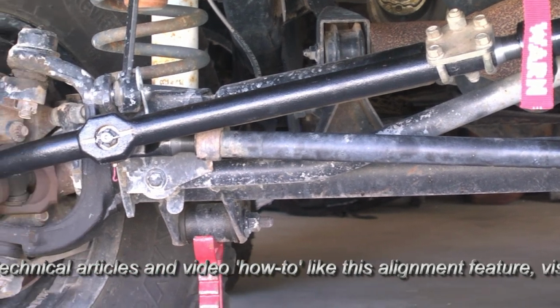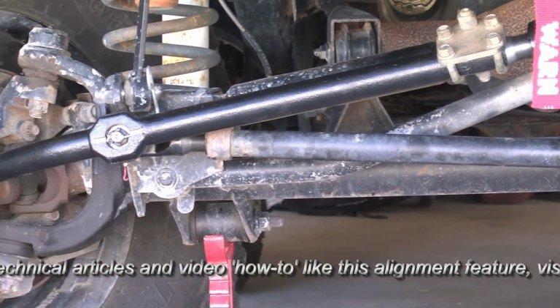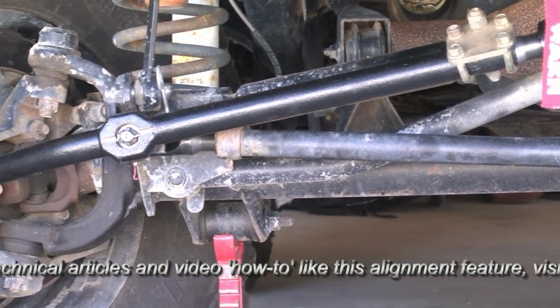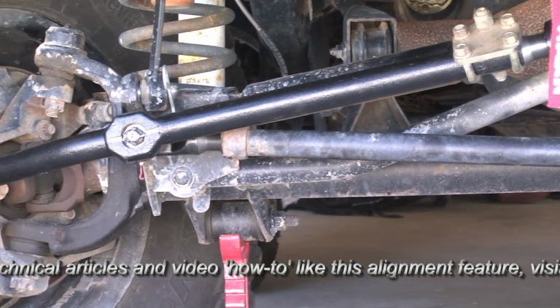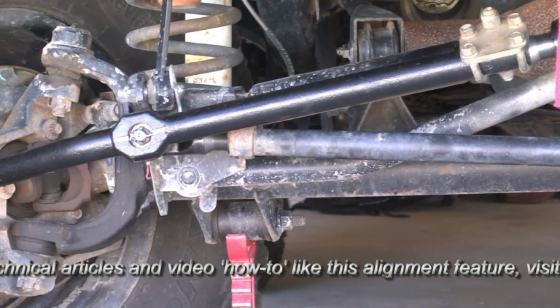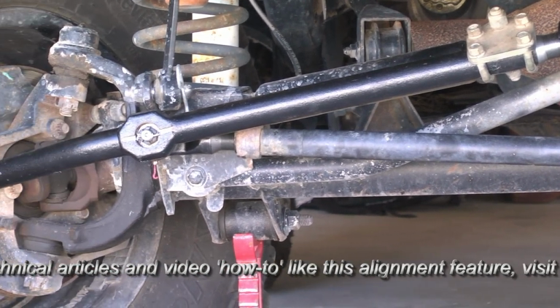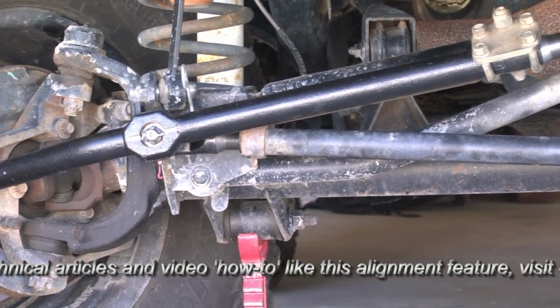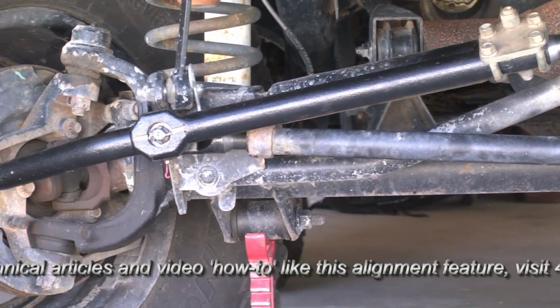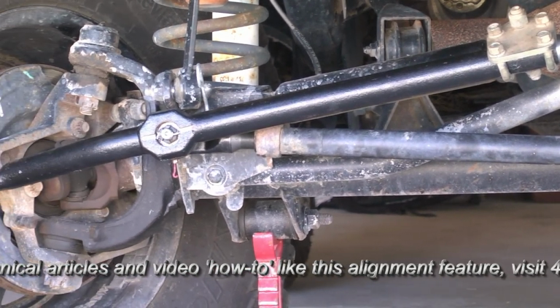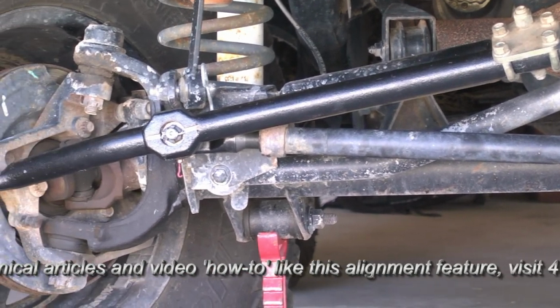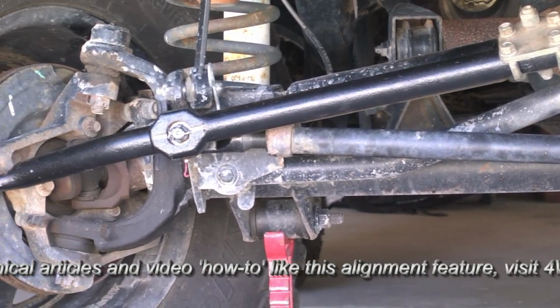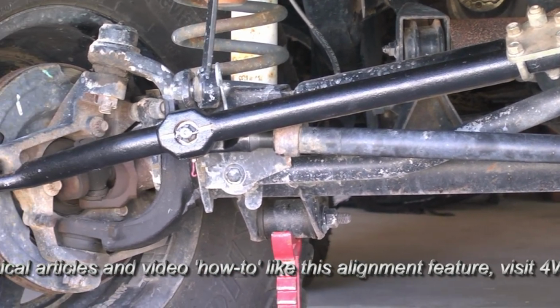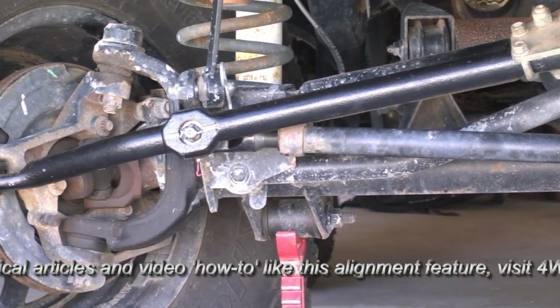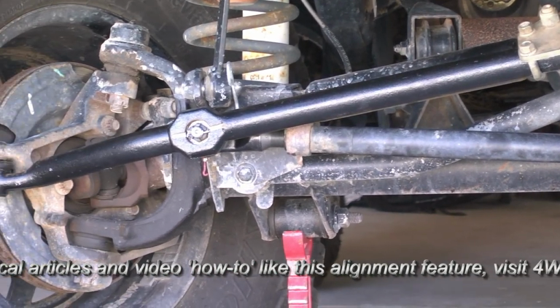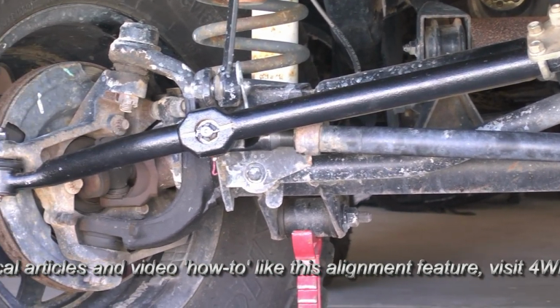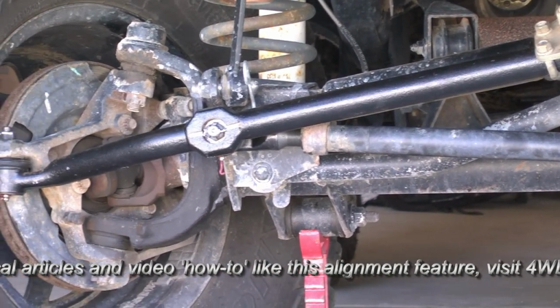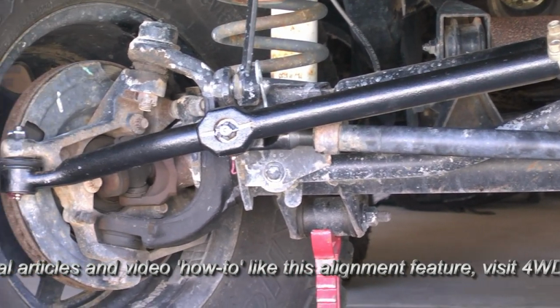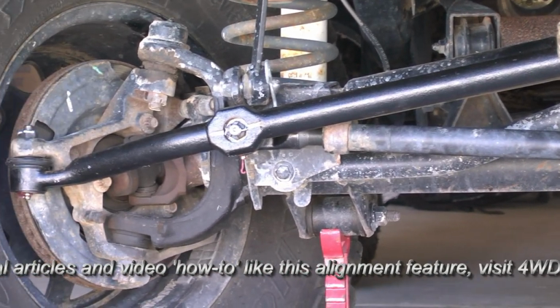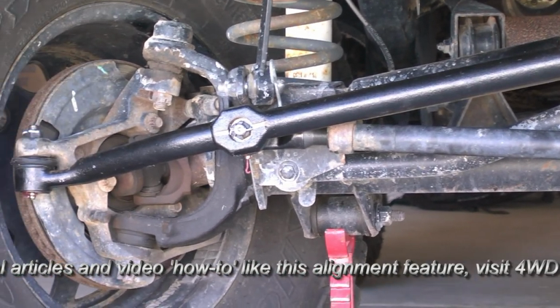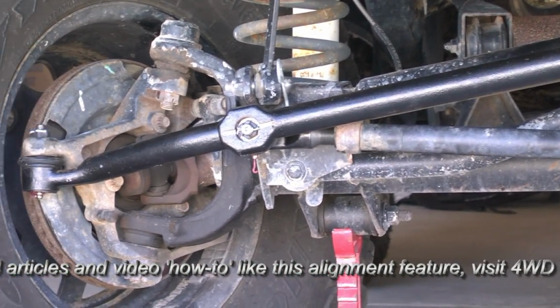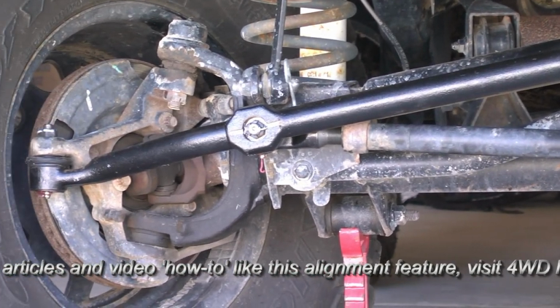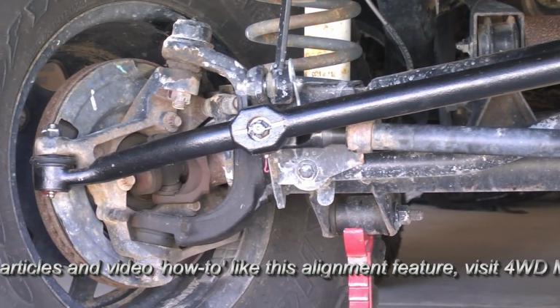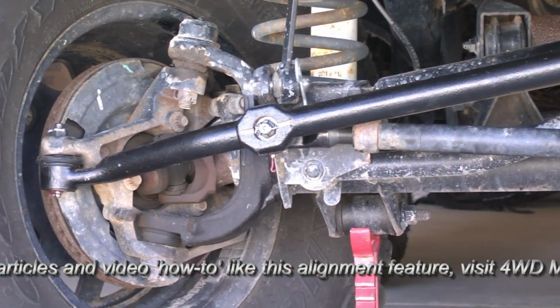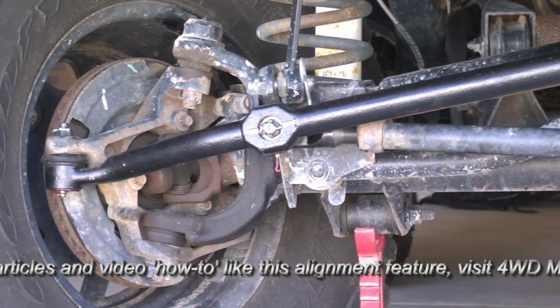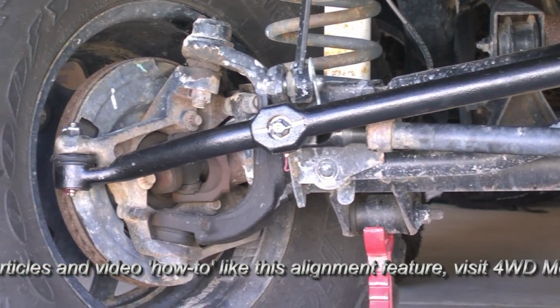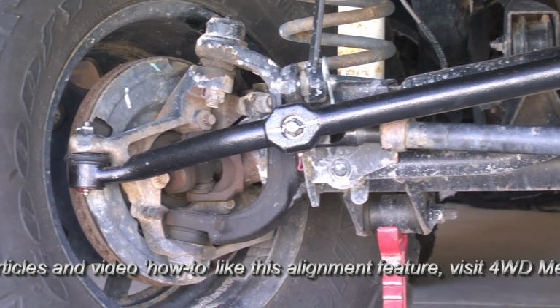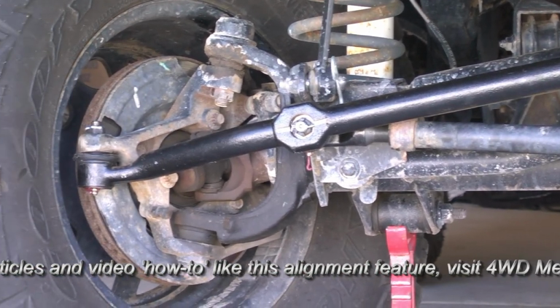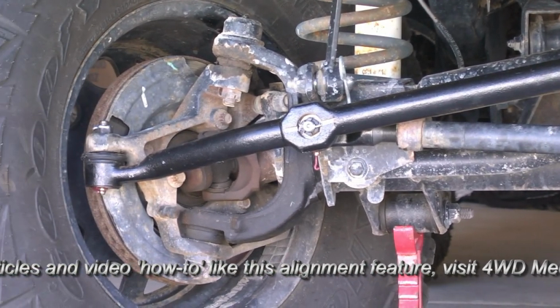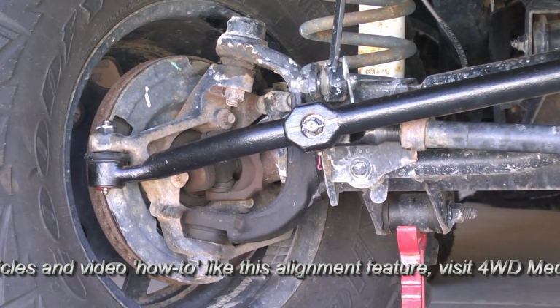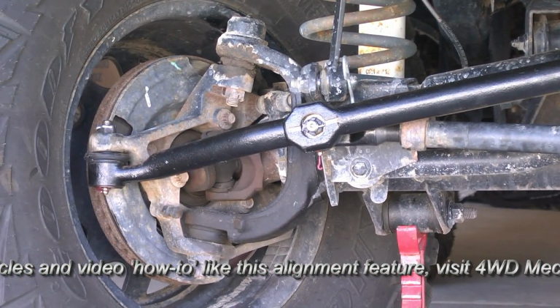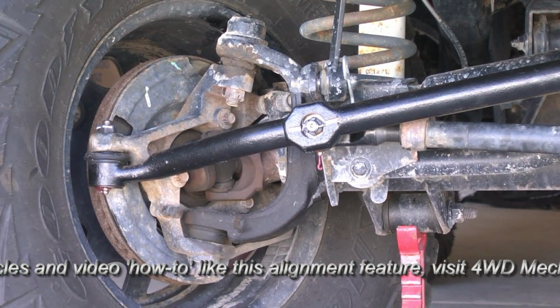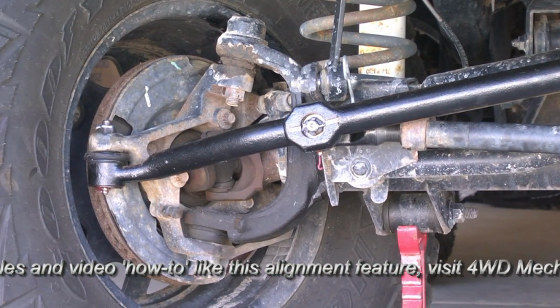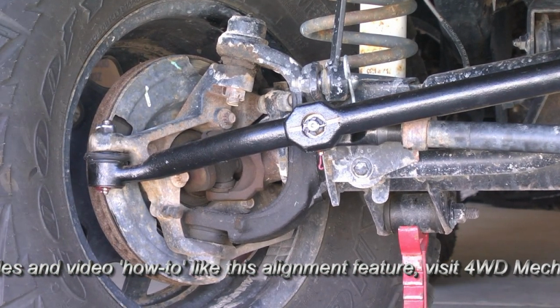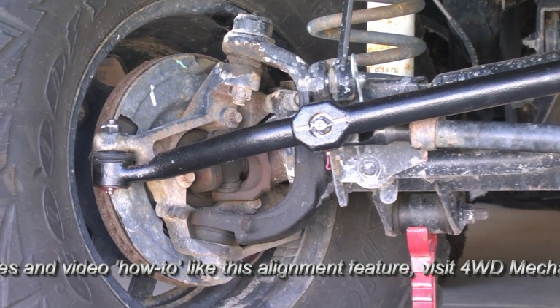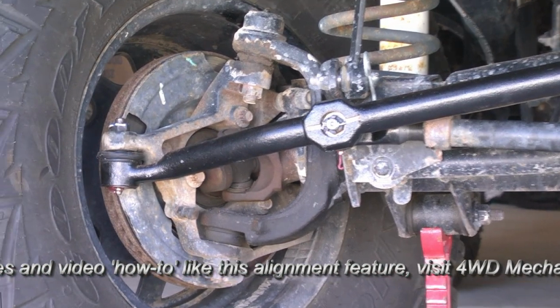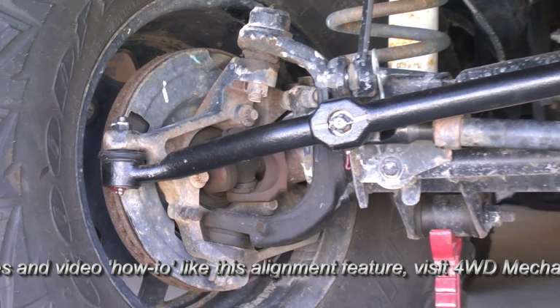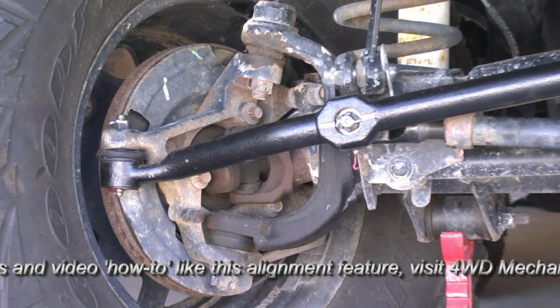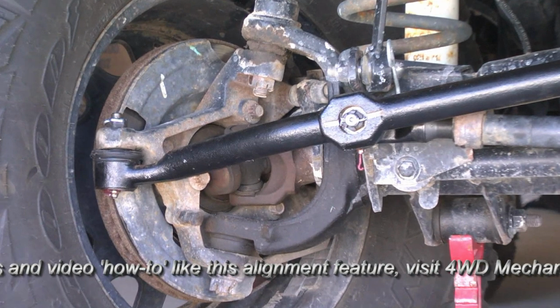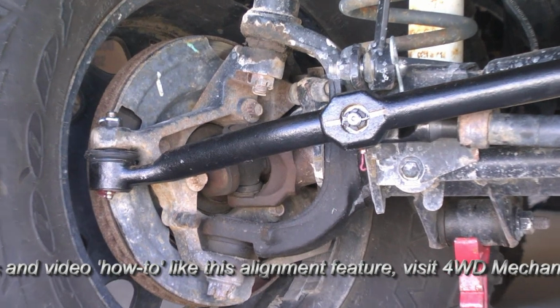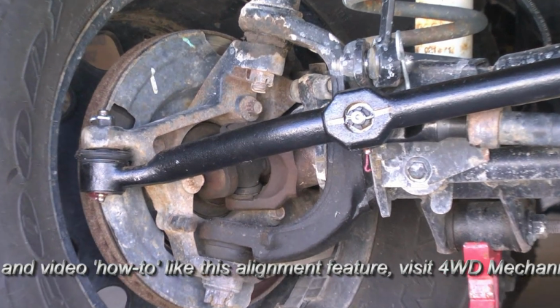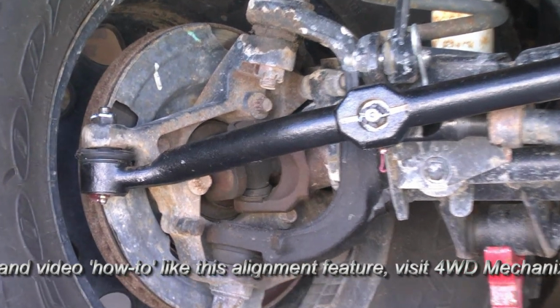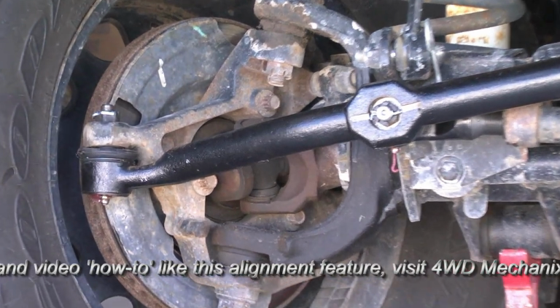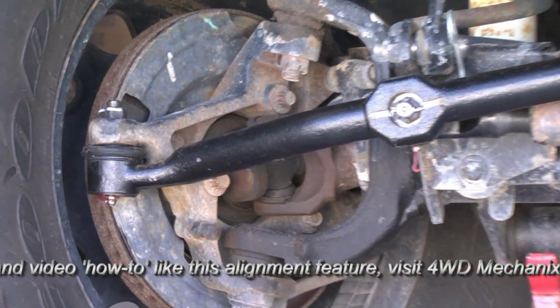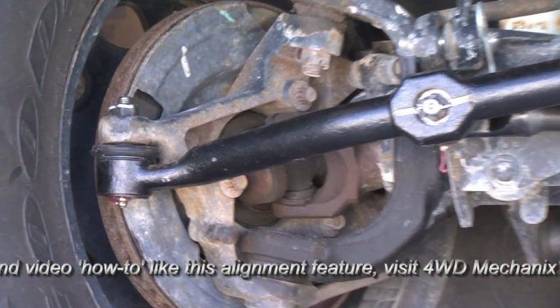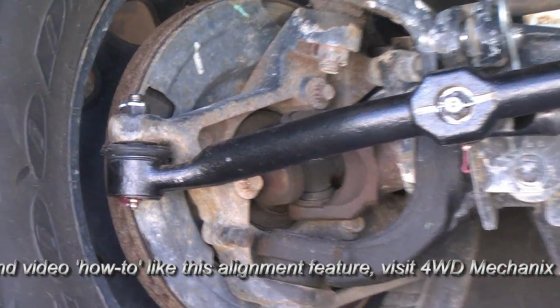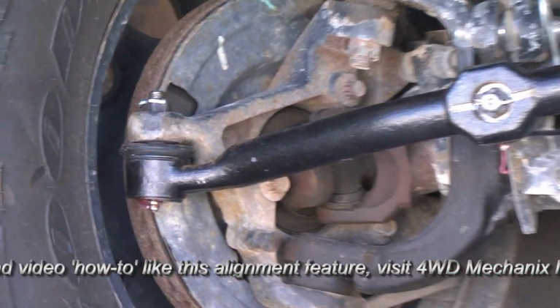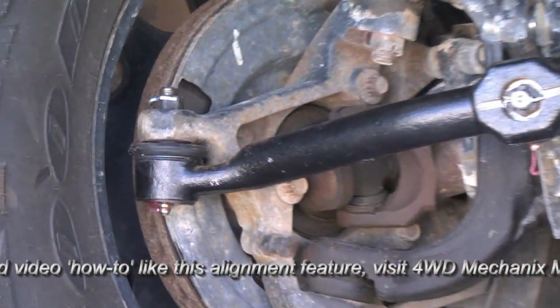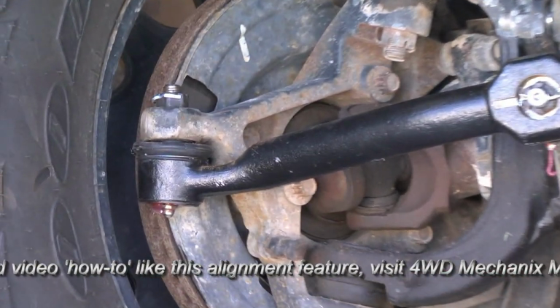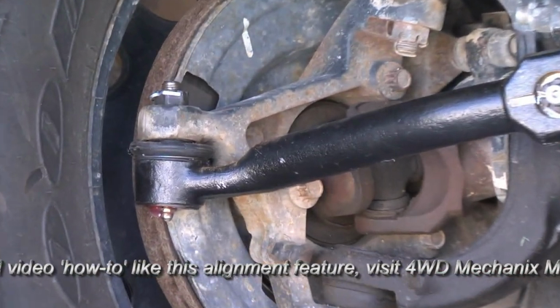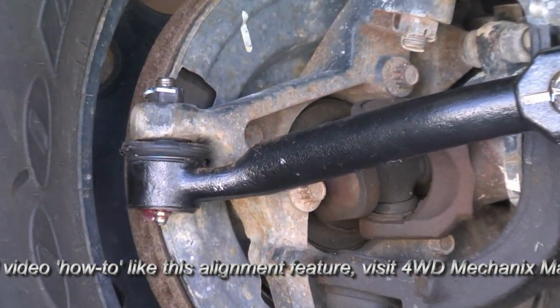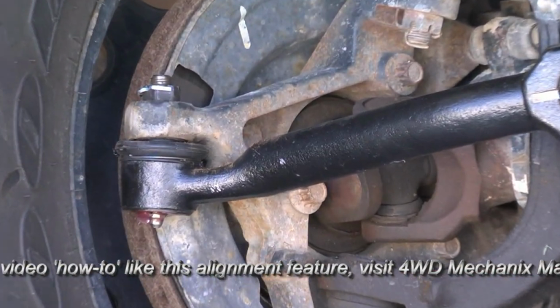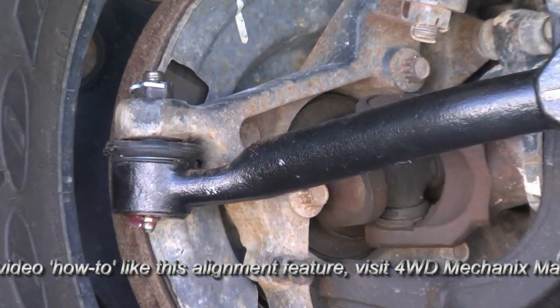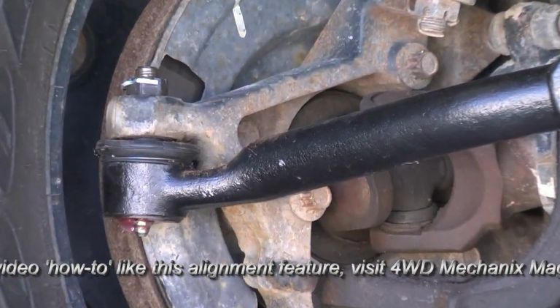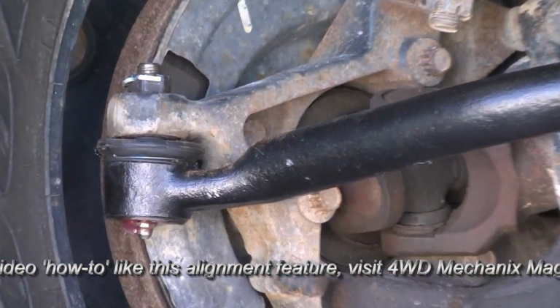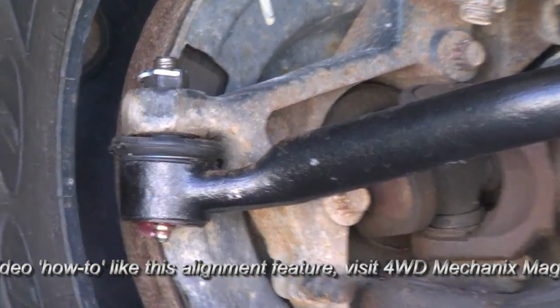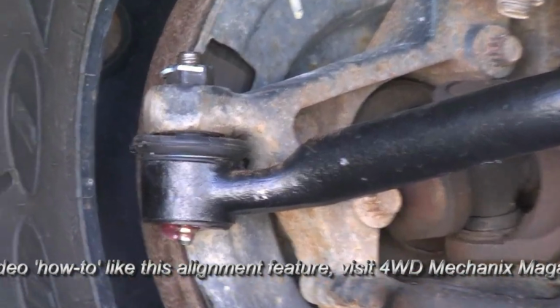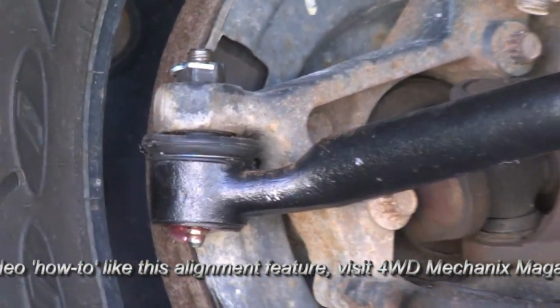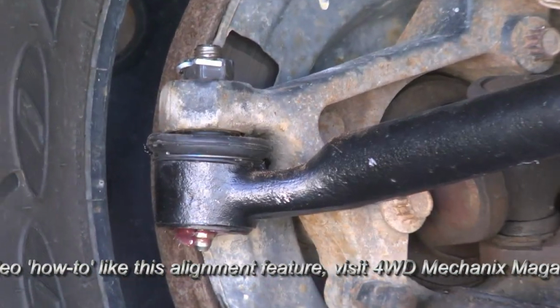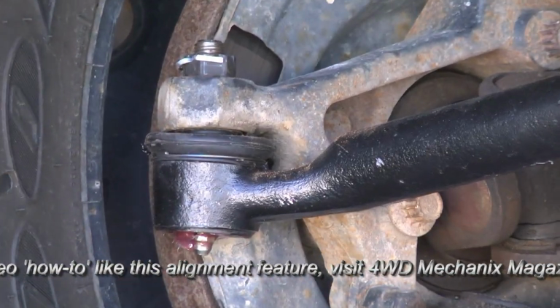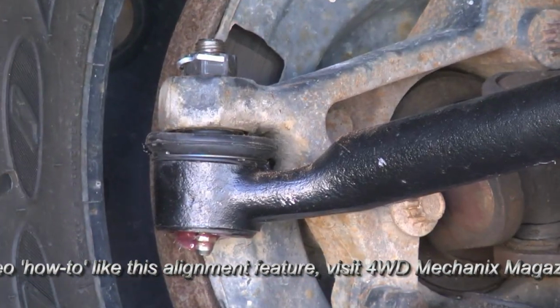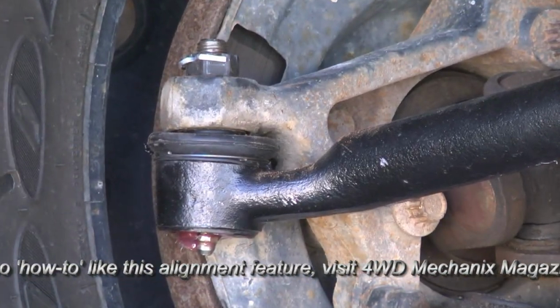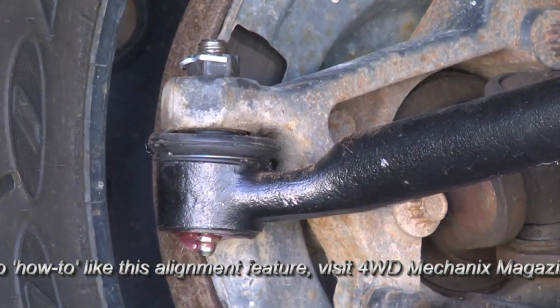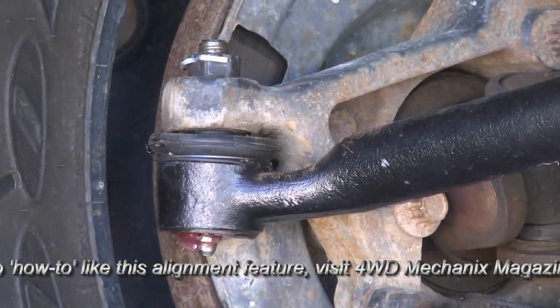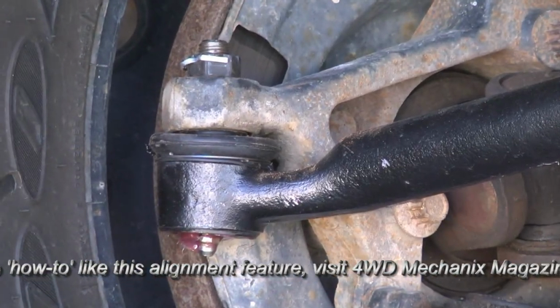These pieces are adjustable for length, compensating for toe set changes and keeping the steering wheel on center.